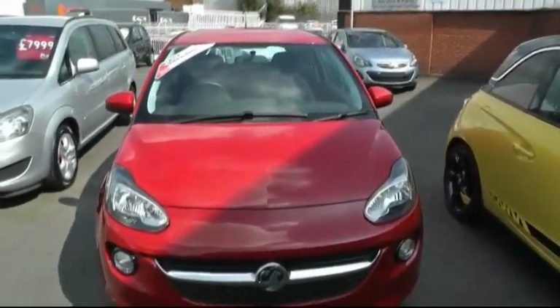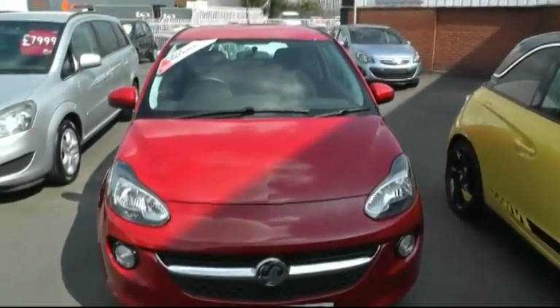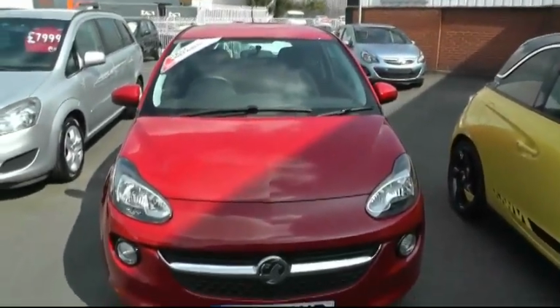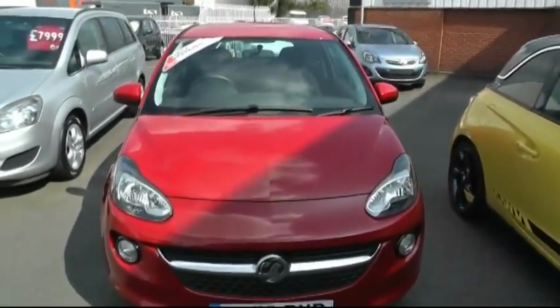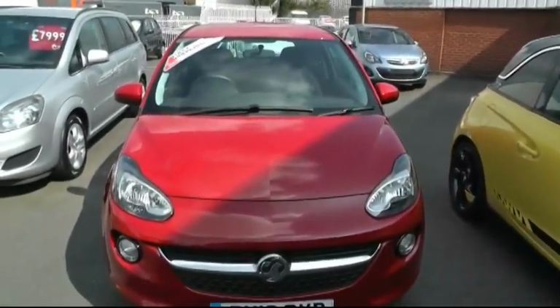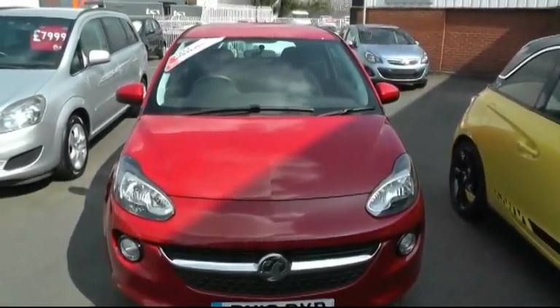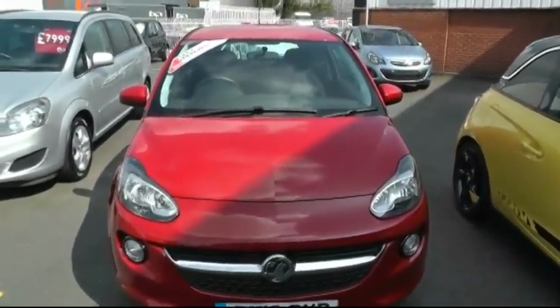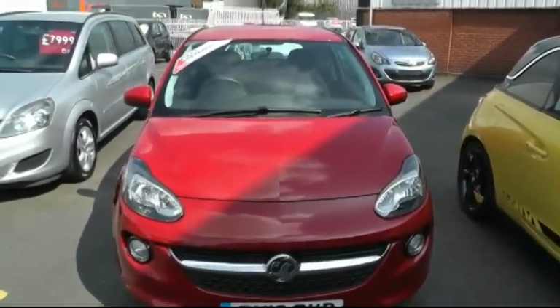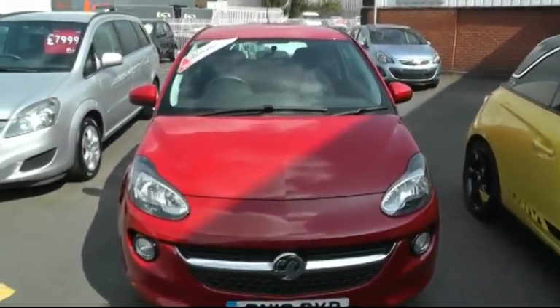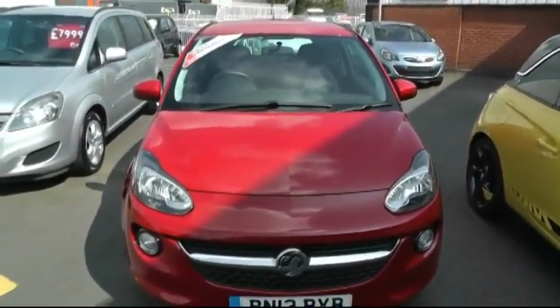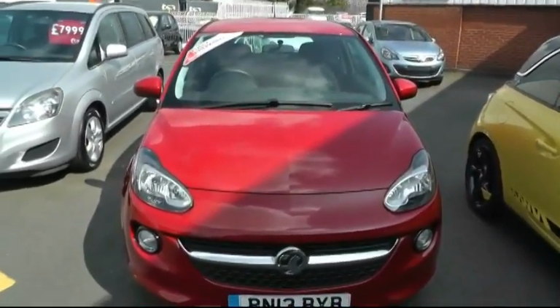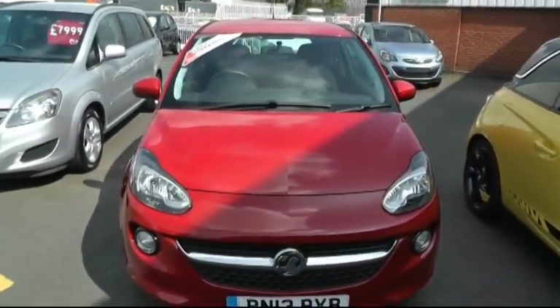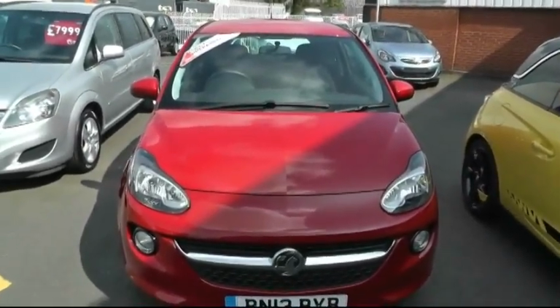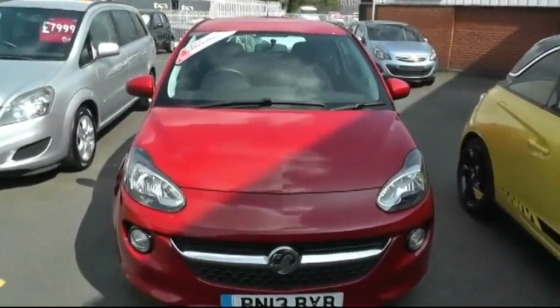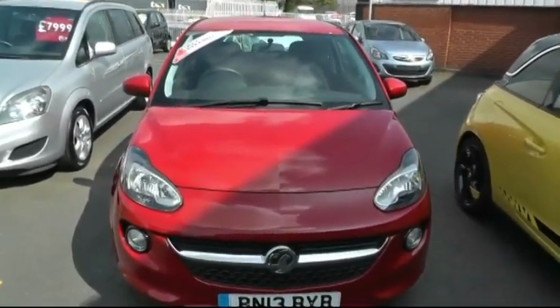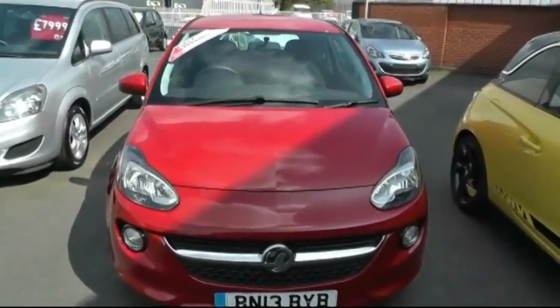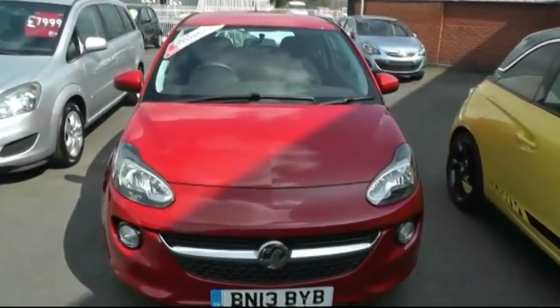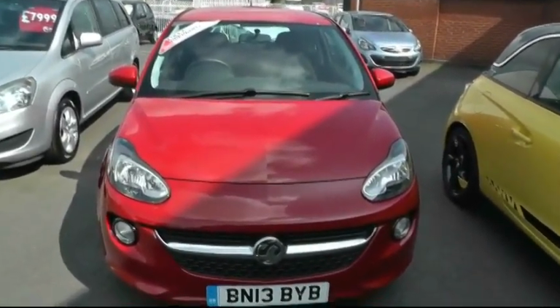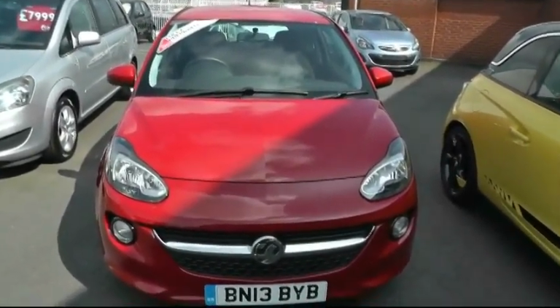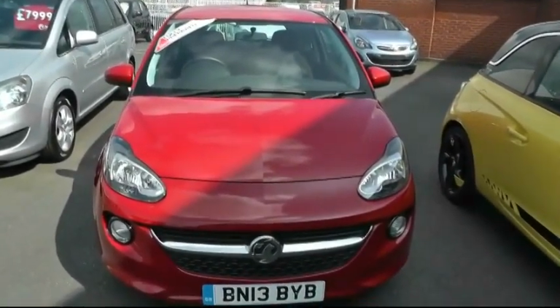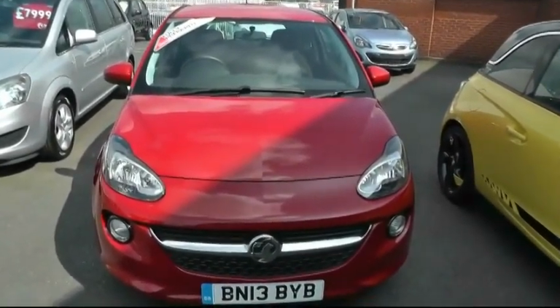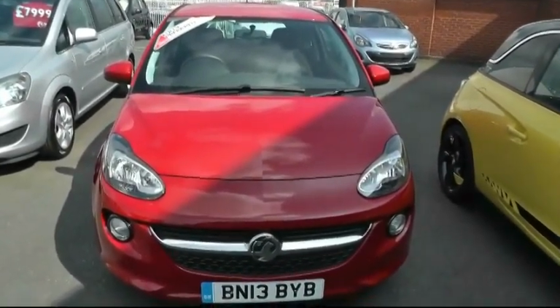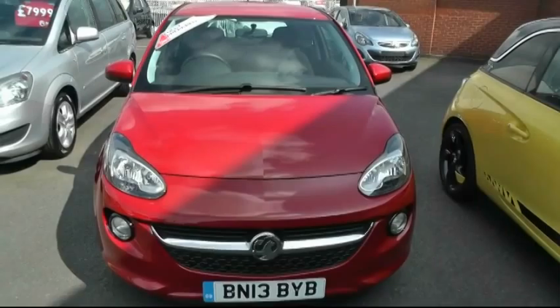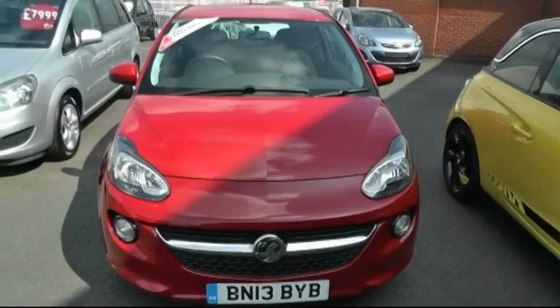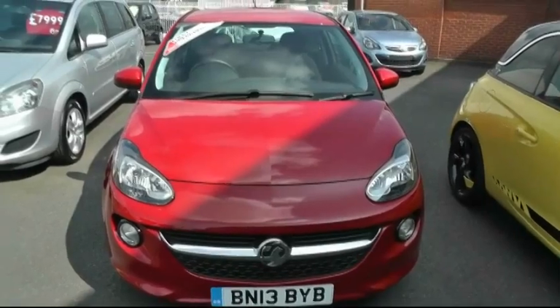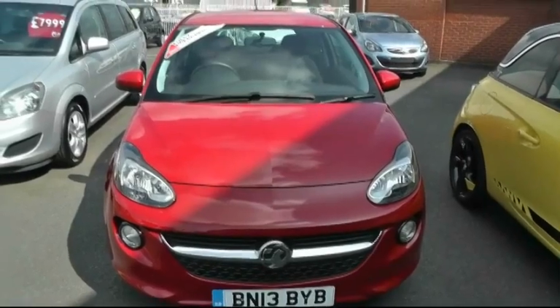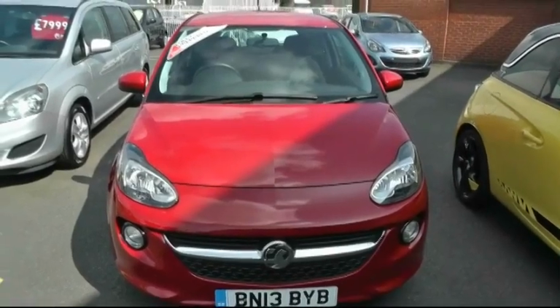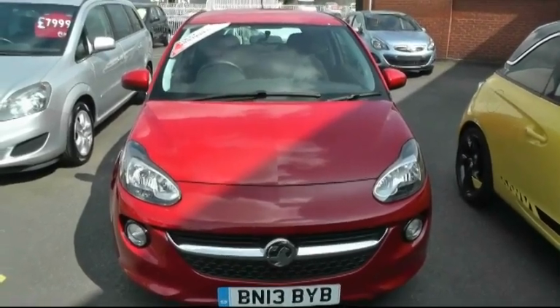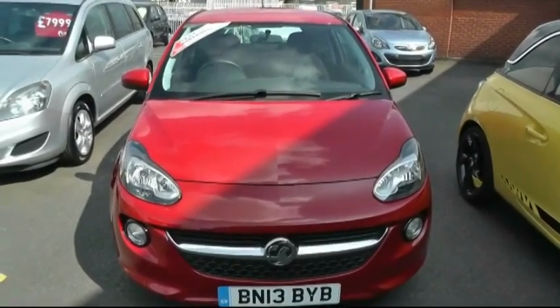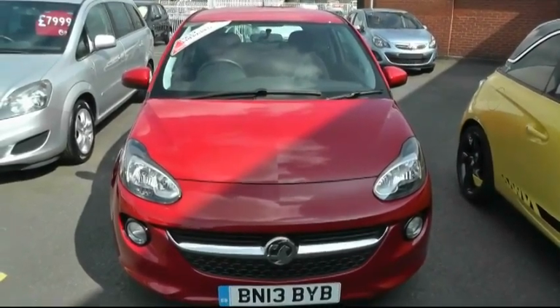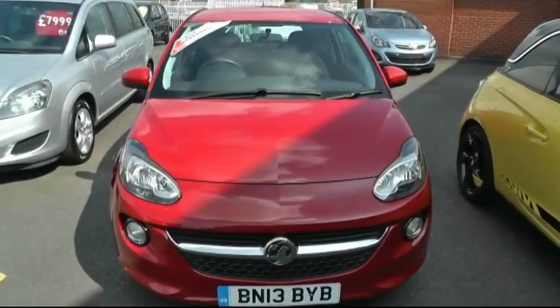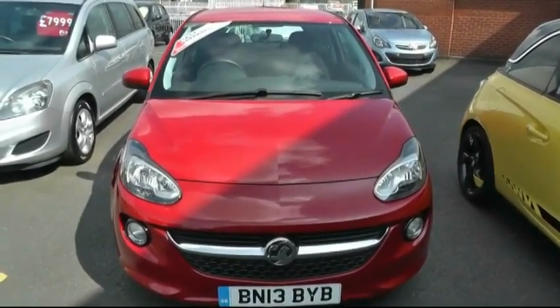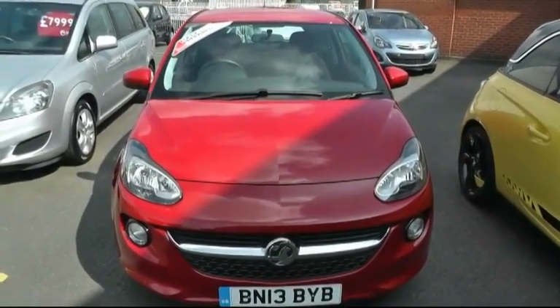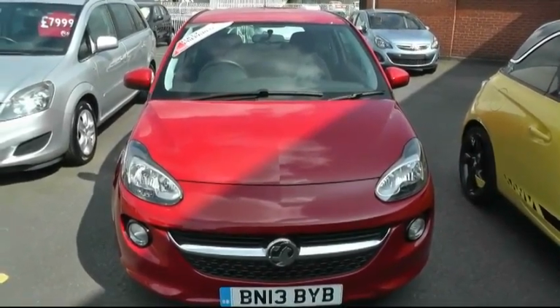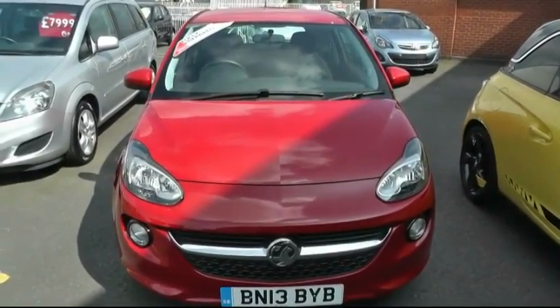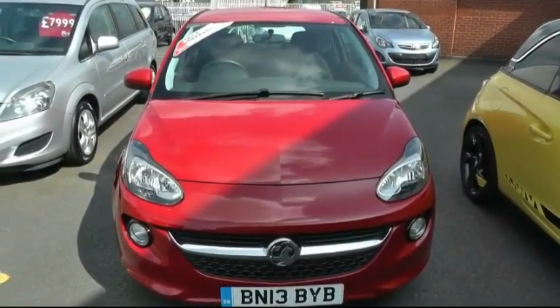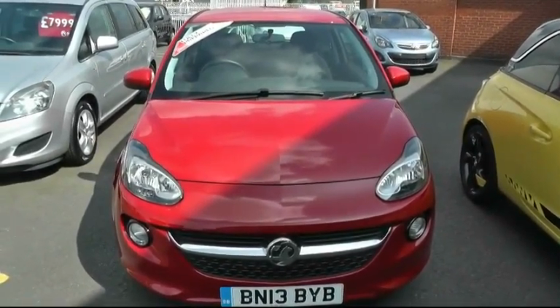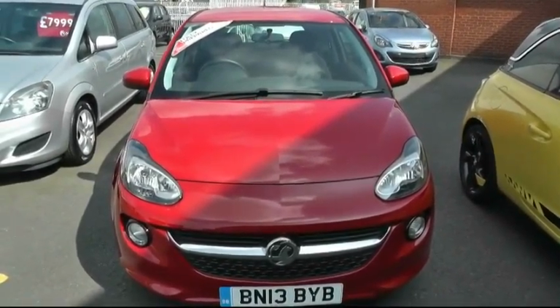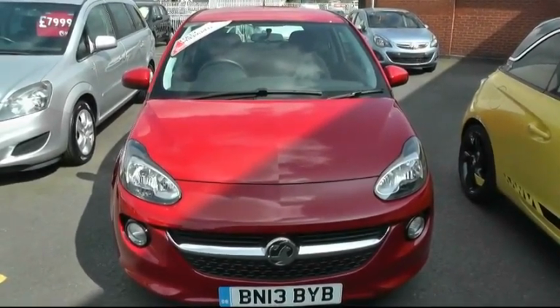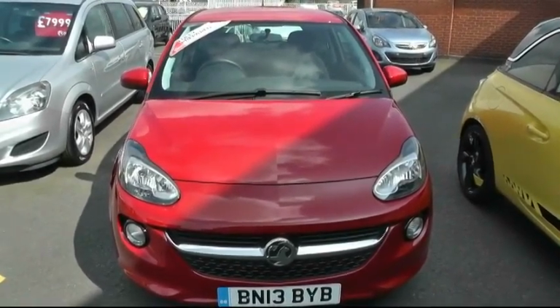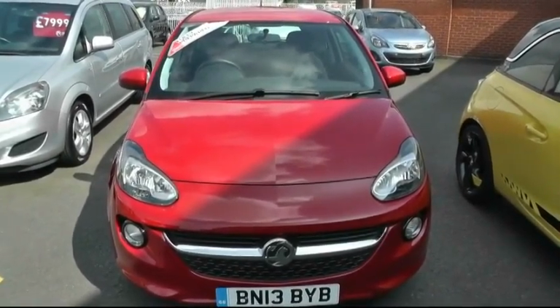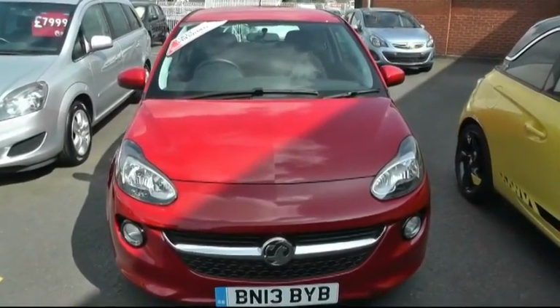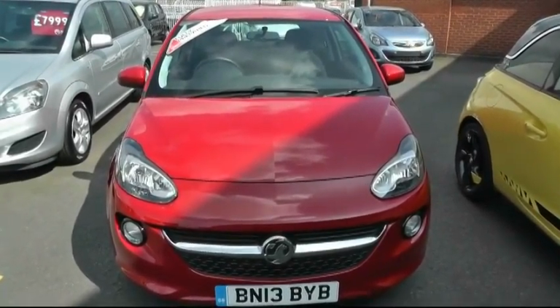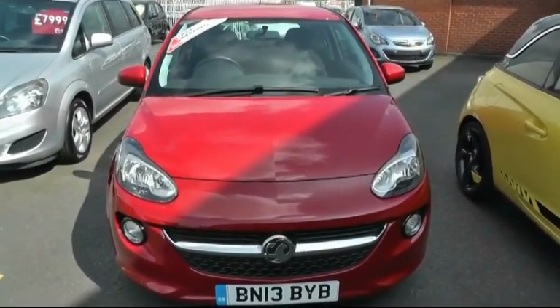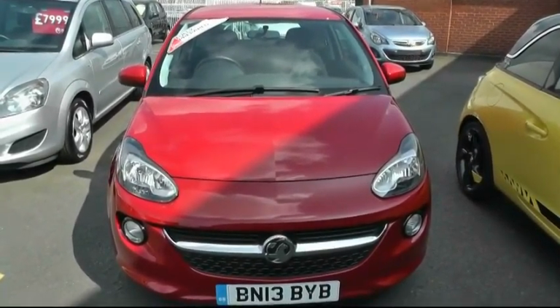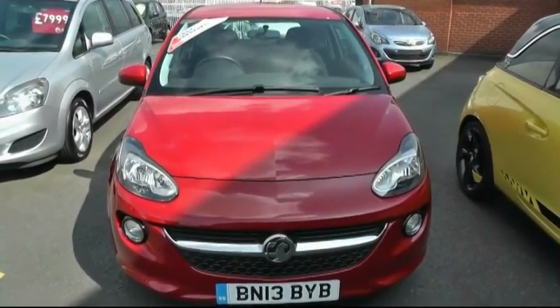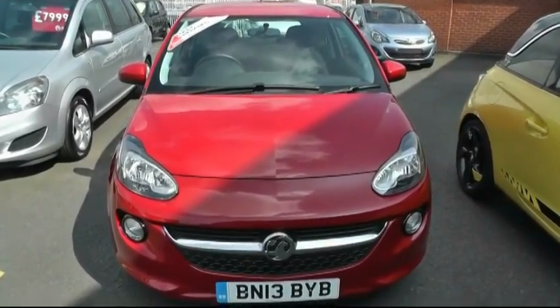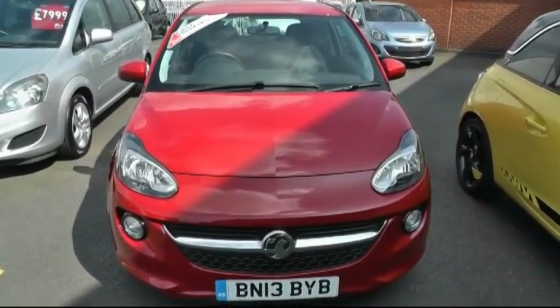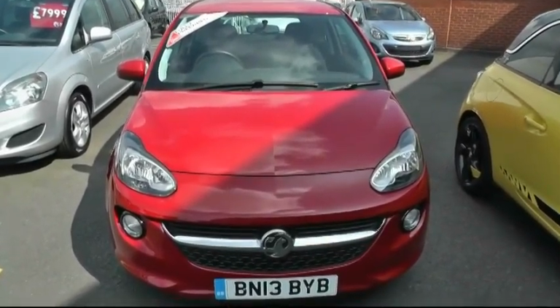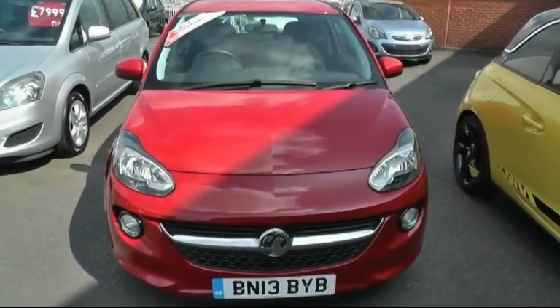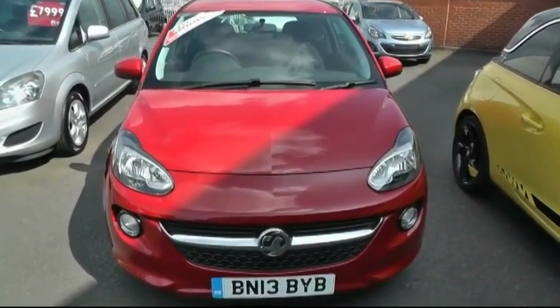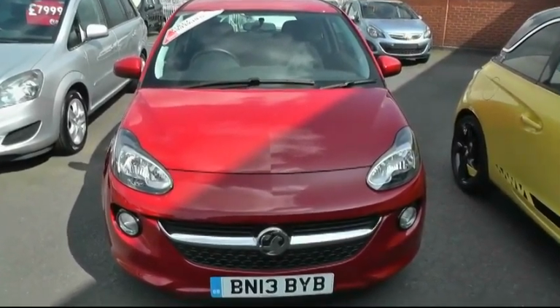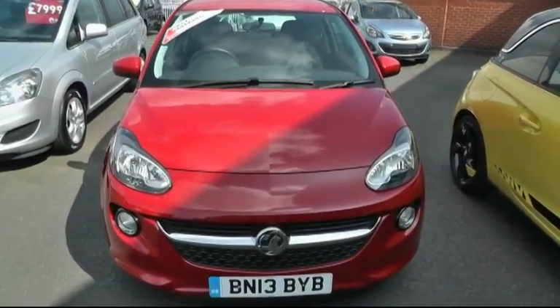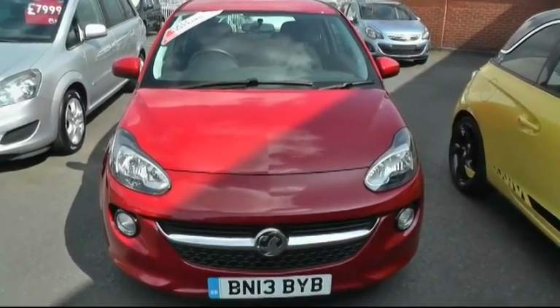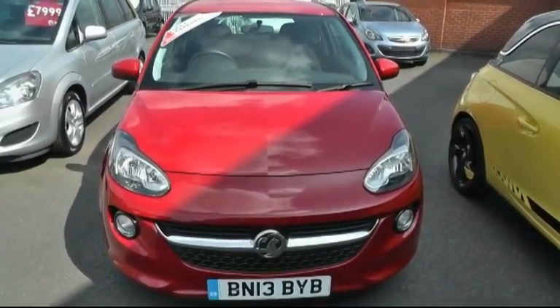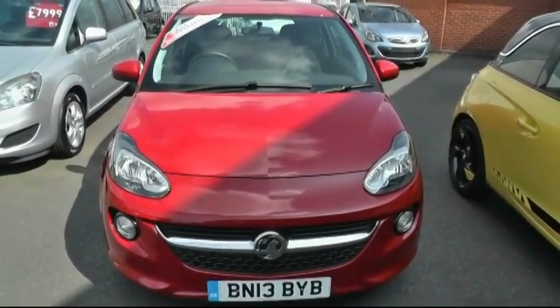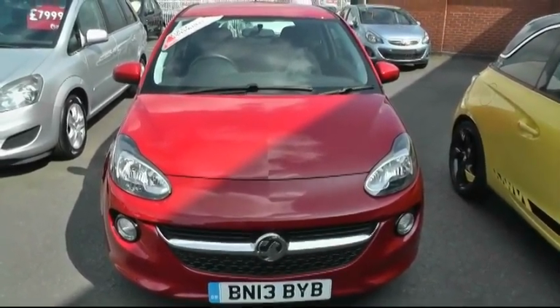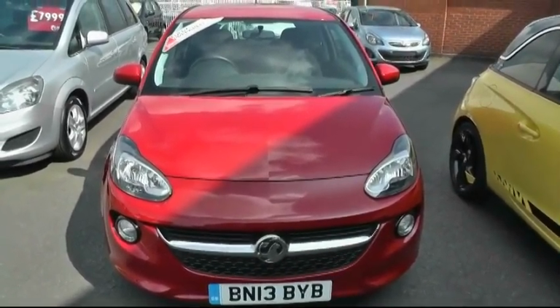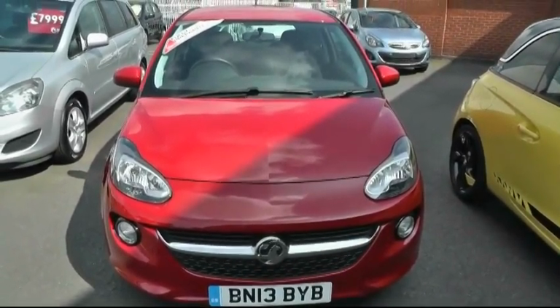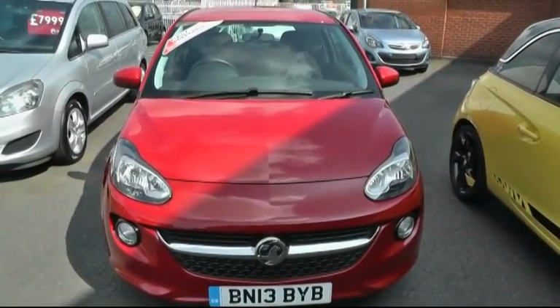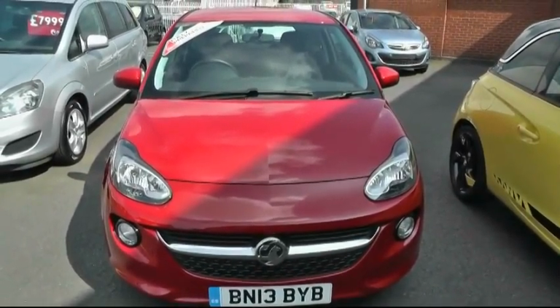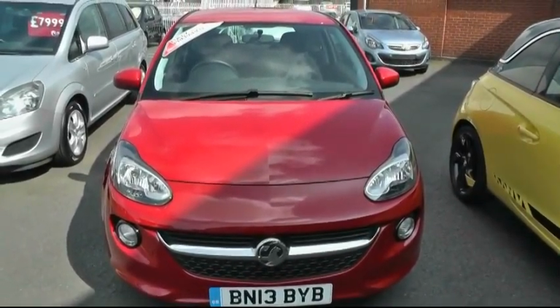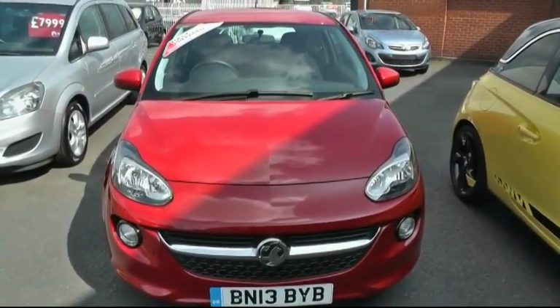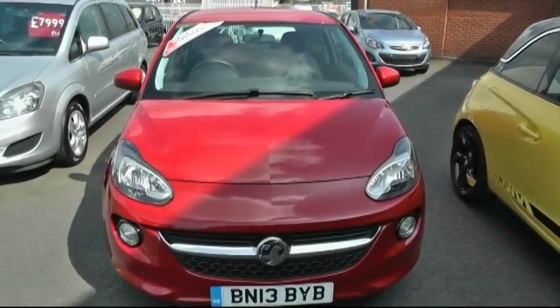It's had one lady owner from new. If you want any more information on the car, it's Brindley Vauxhall in Wednesbury, 57 Bridge Street, WS10 0AH.